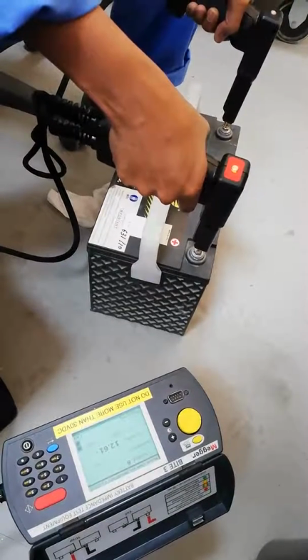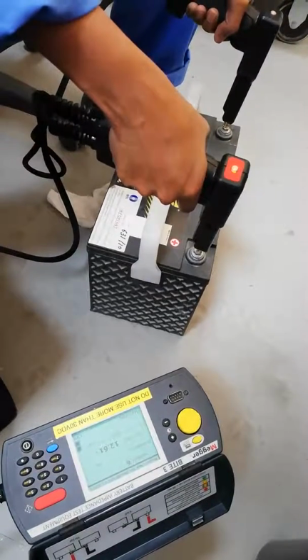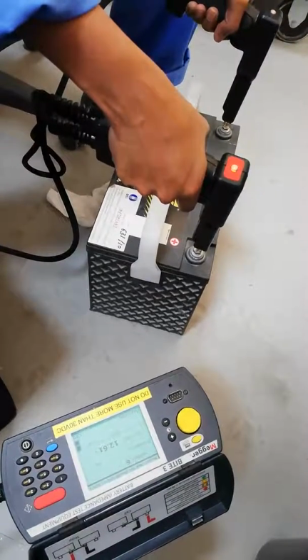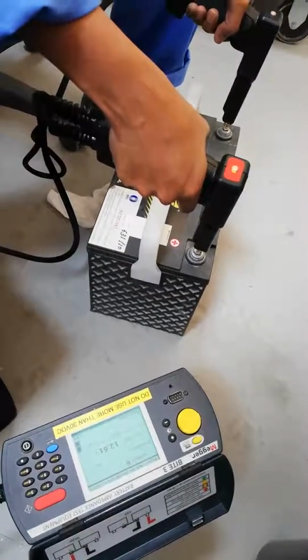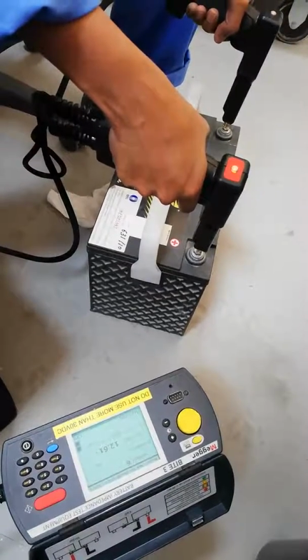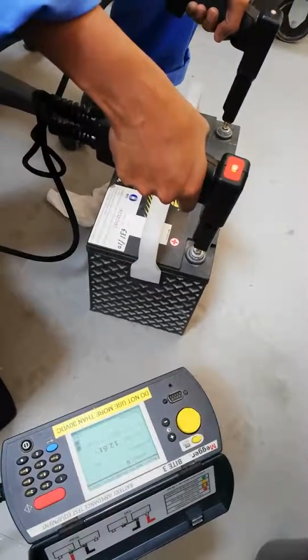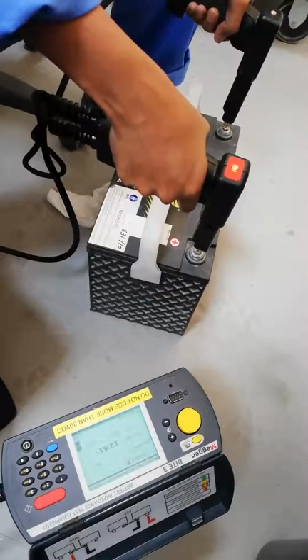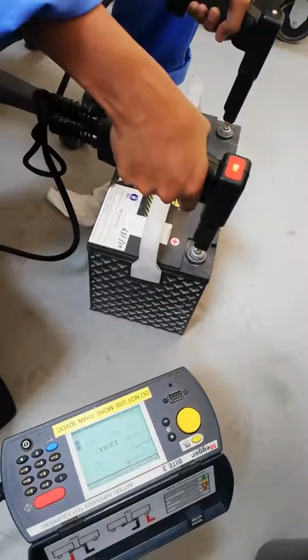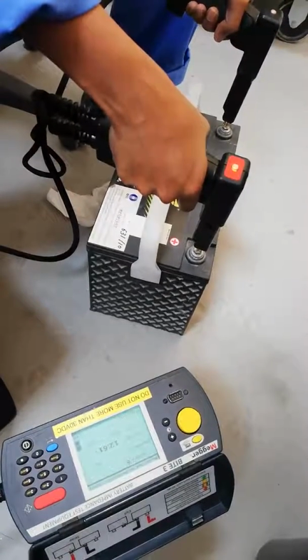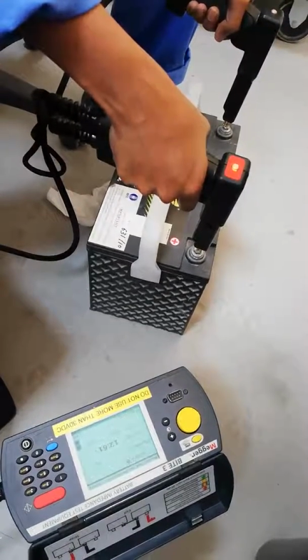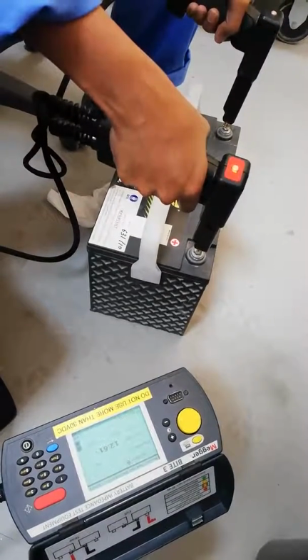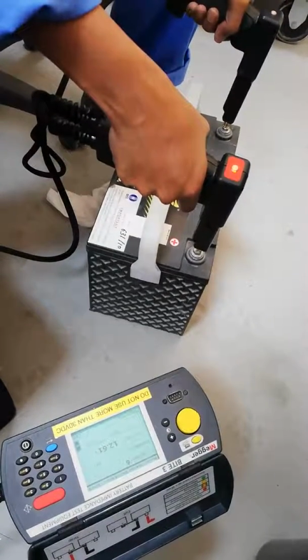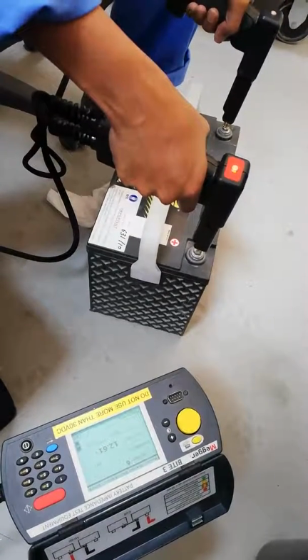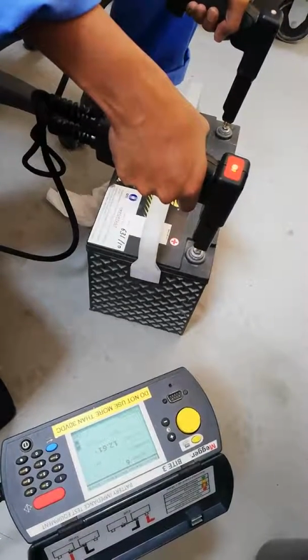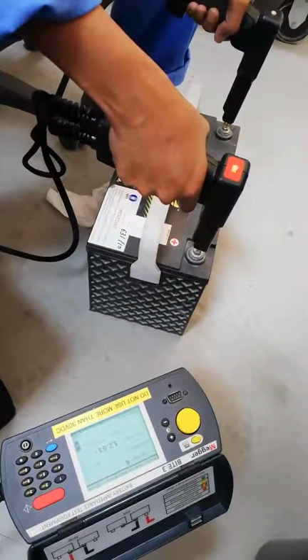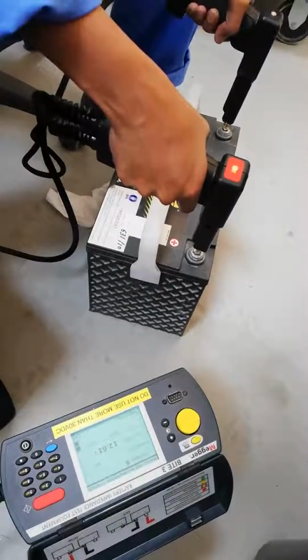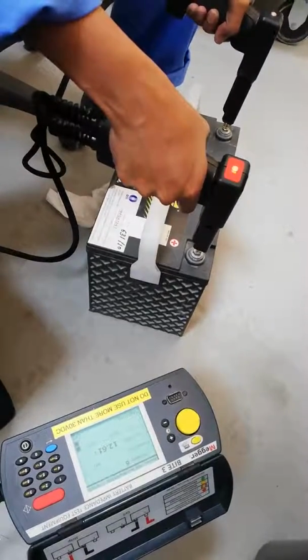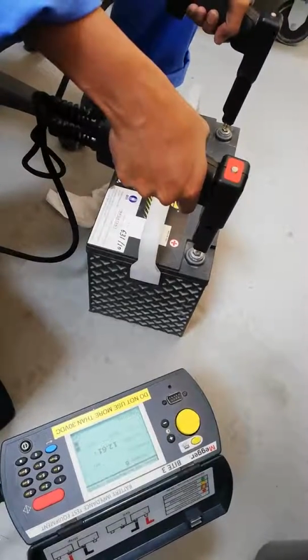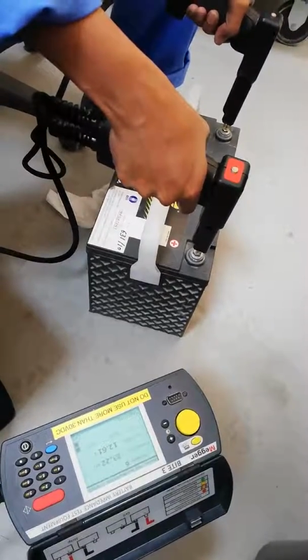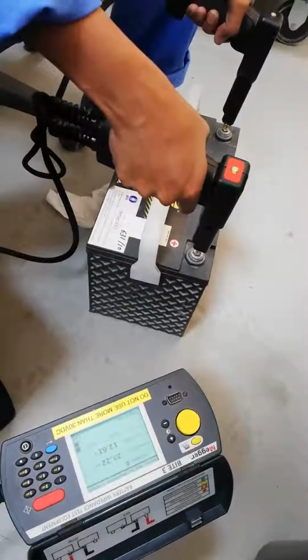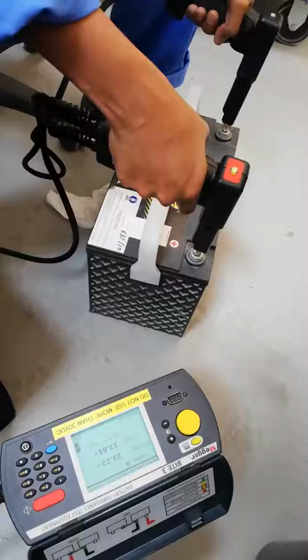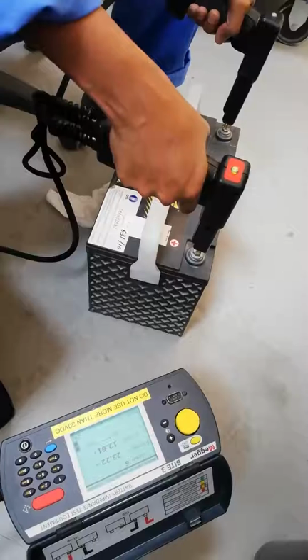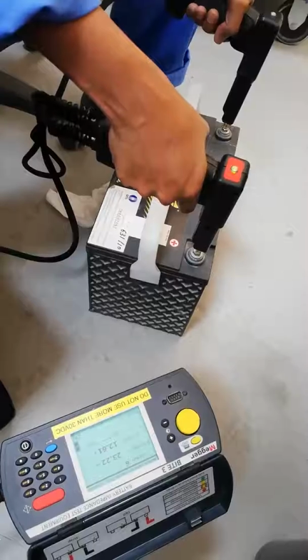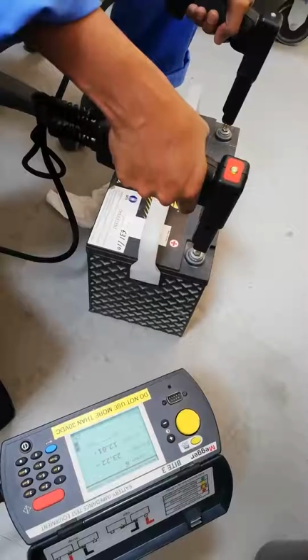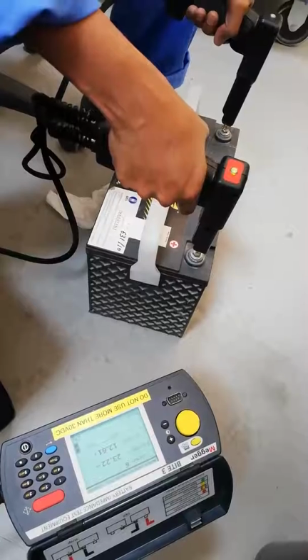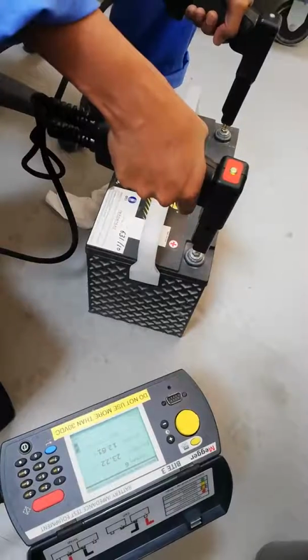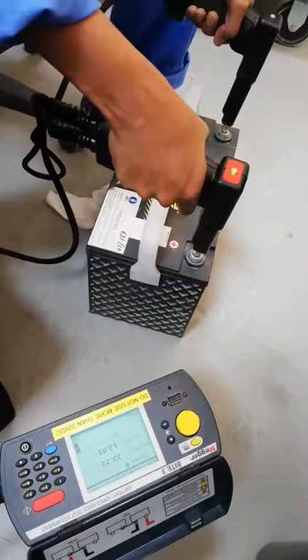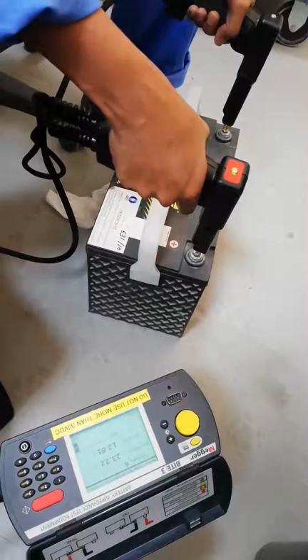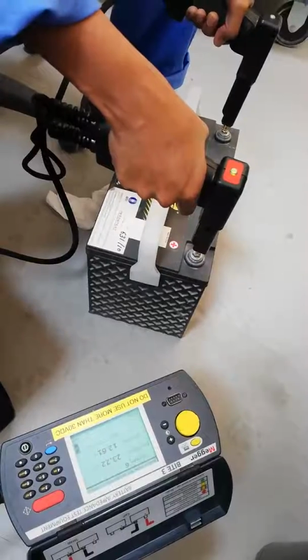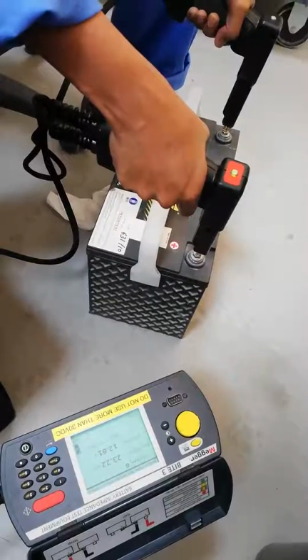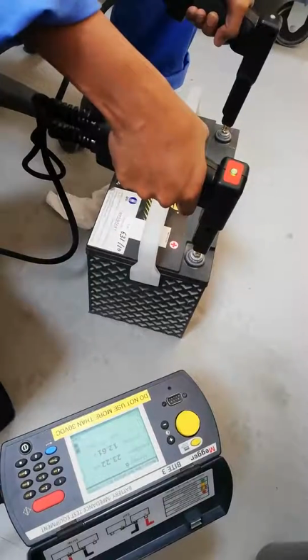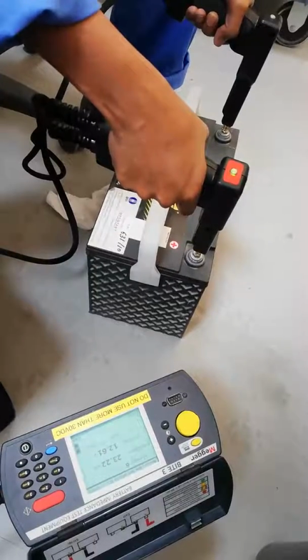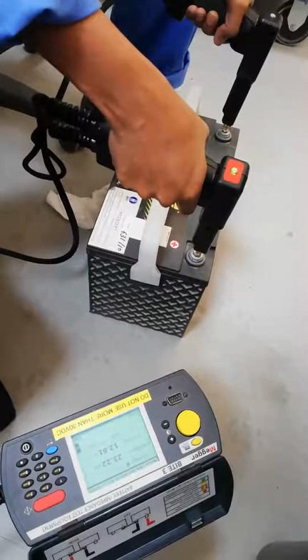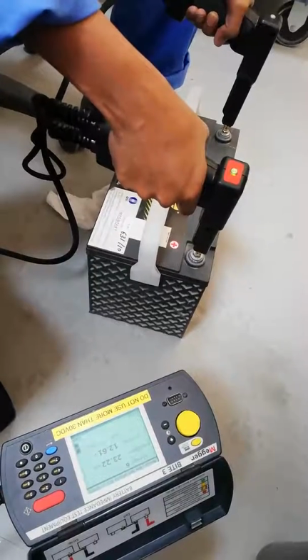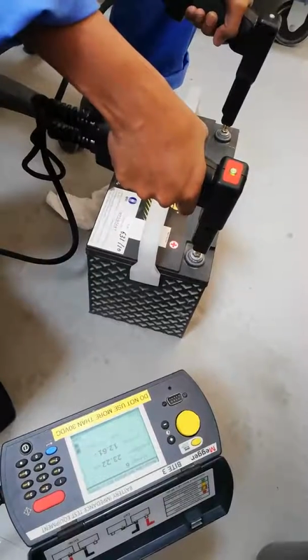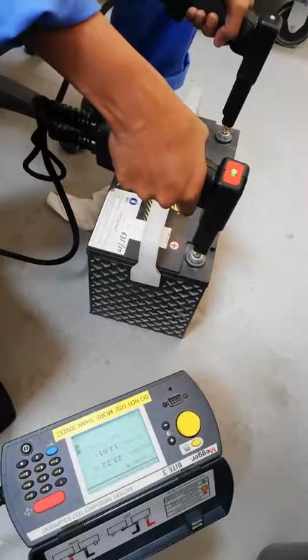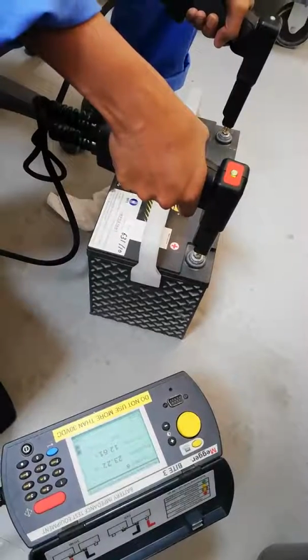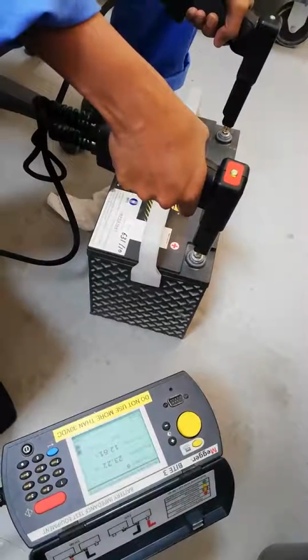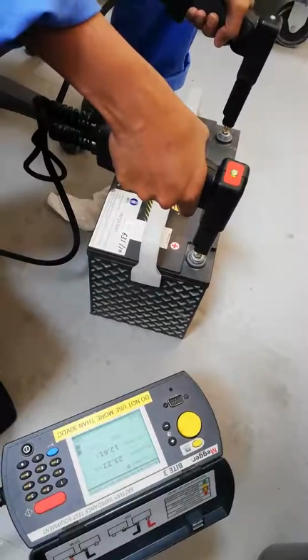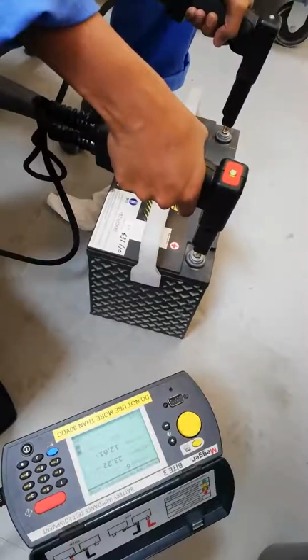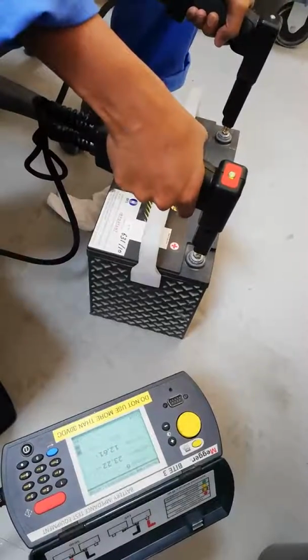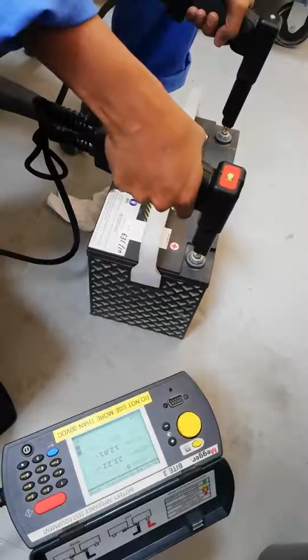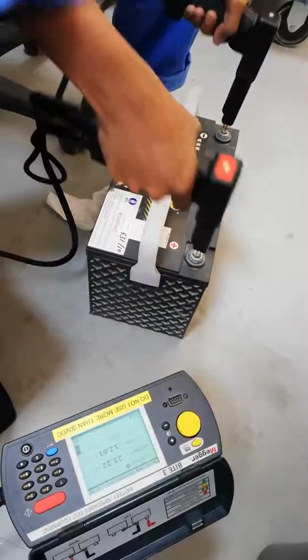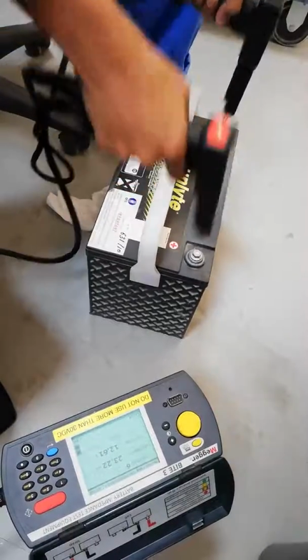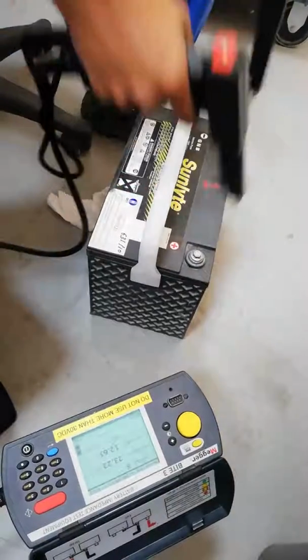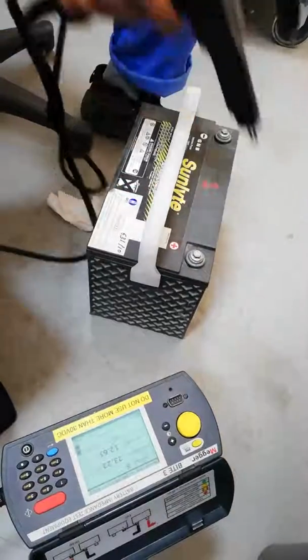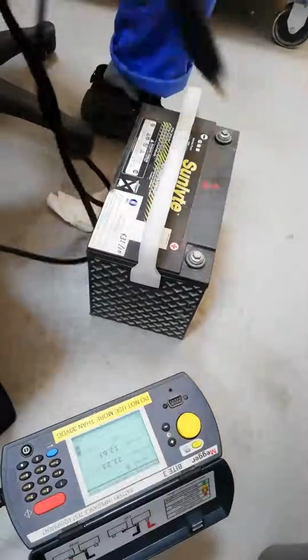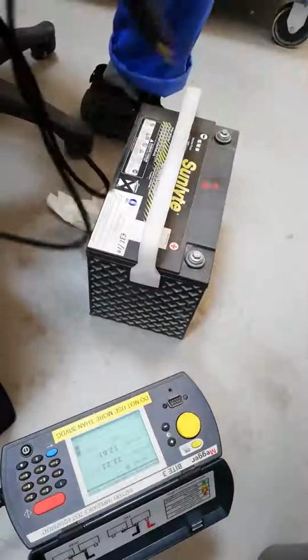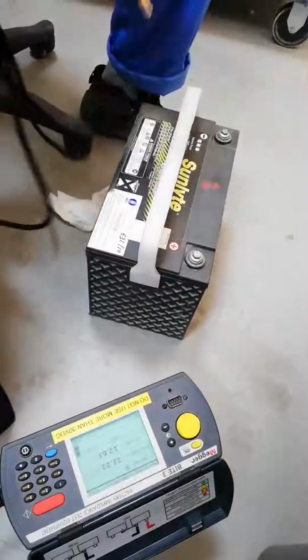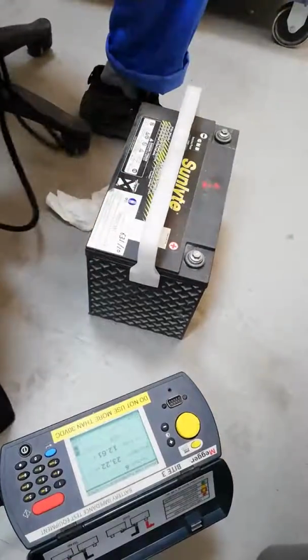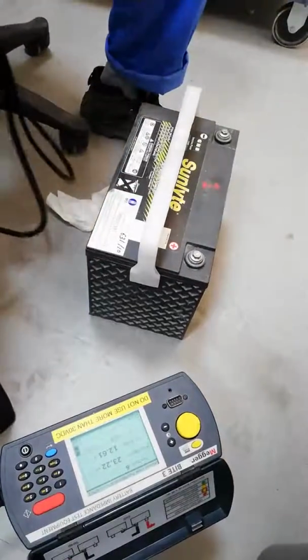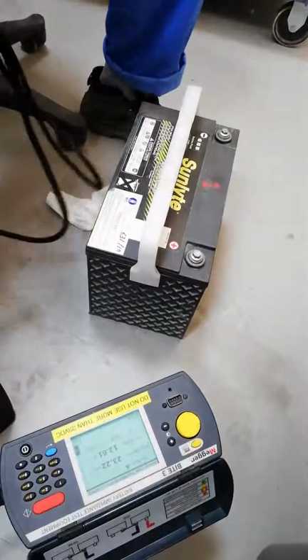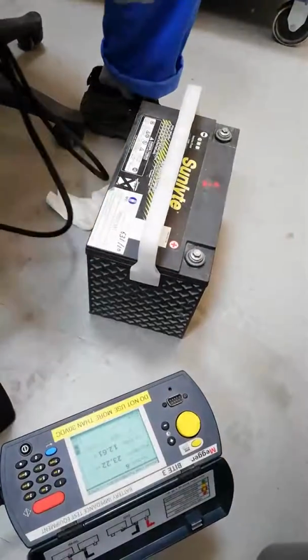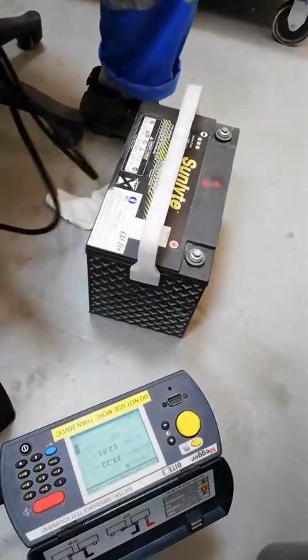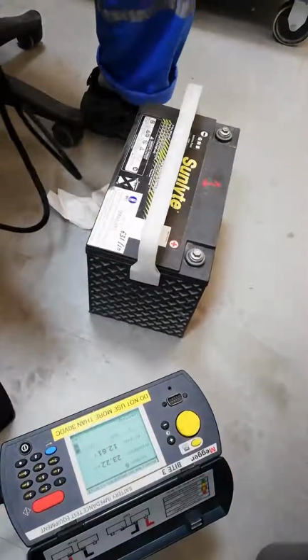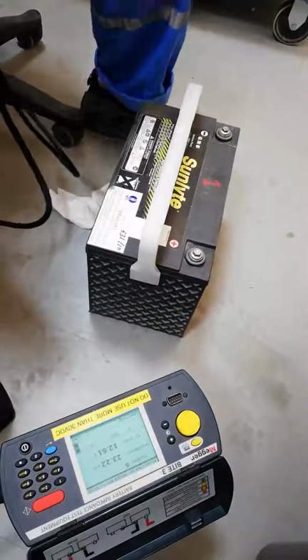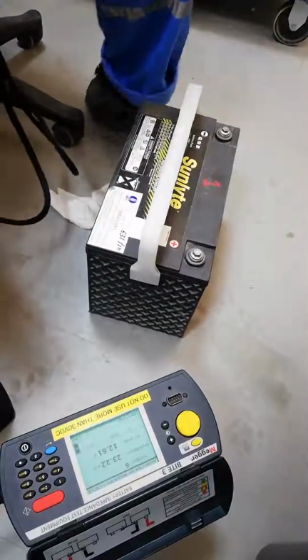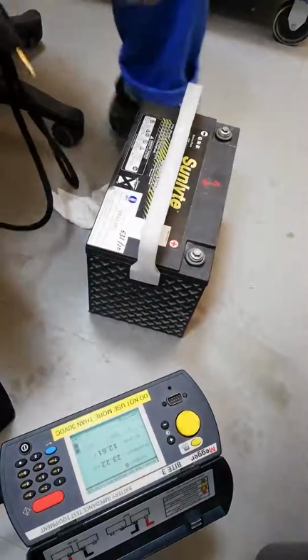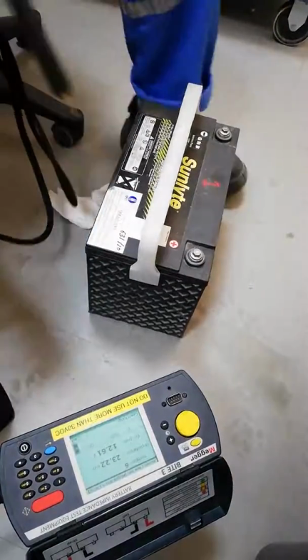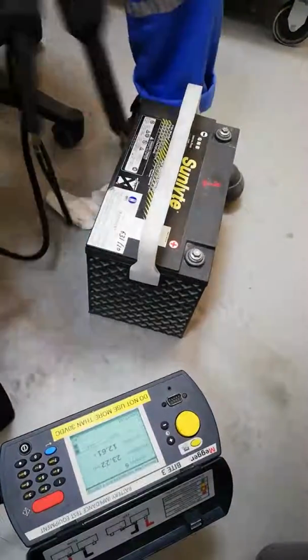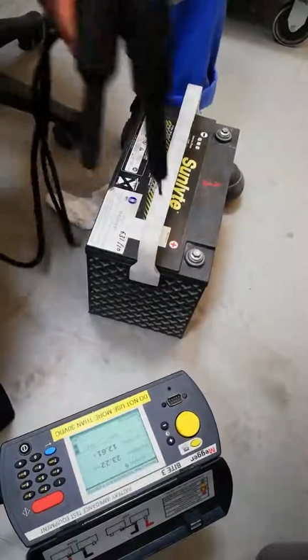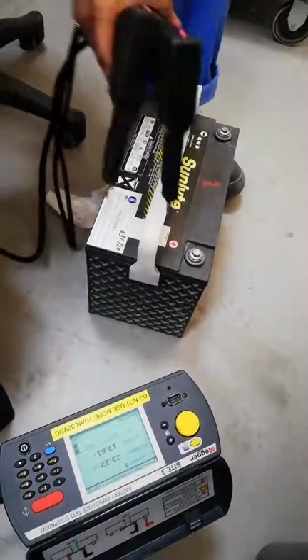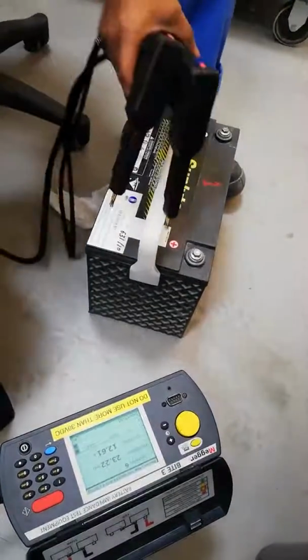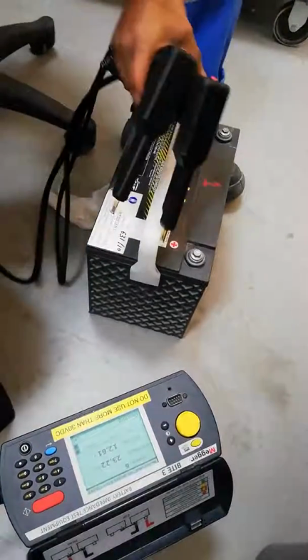It's 12 volt. It's the battery voltage. Okay, that's all right.